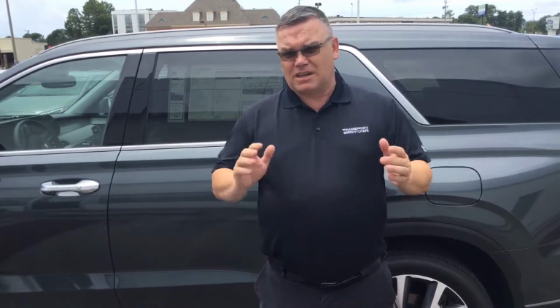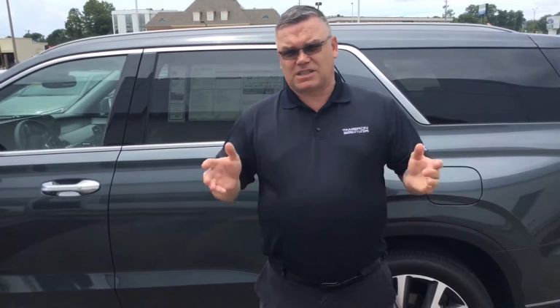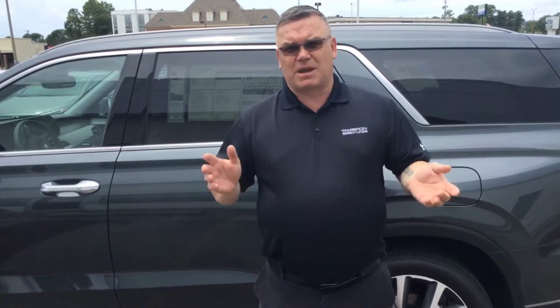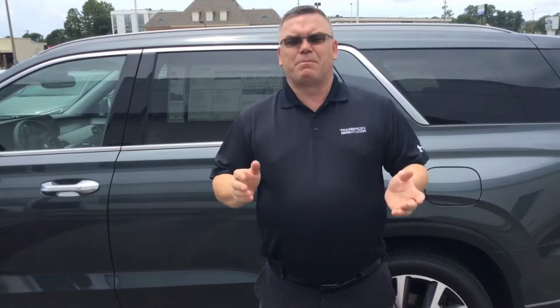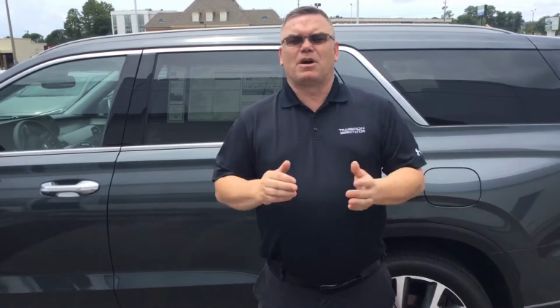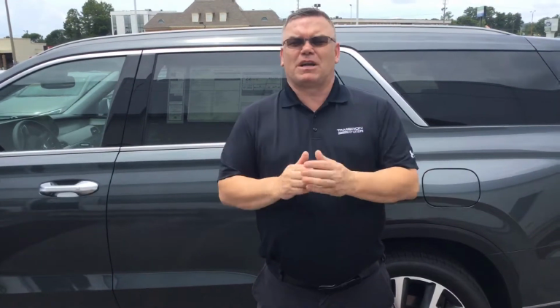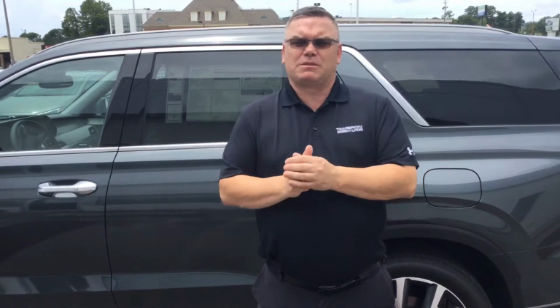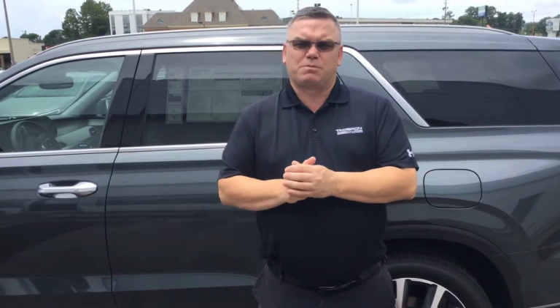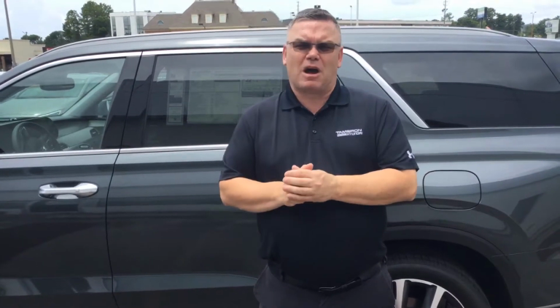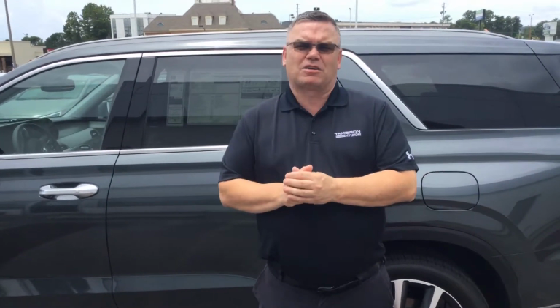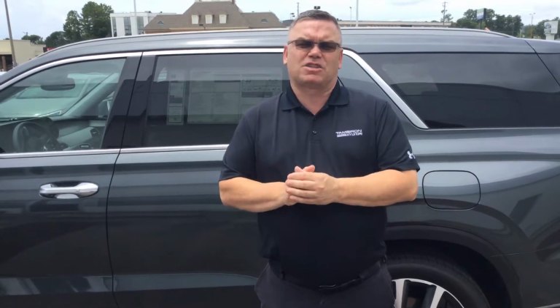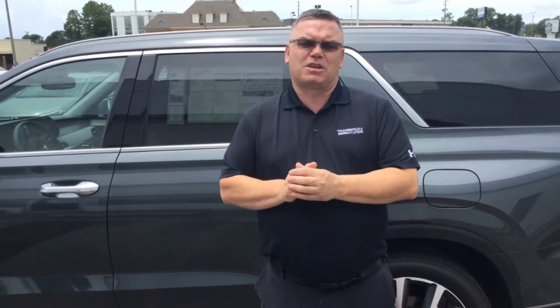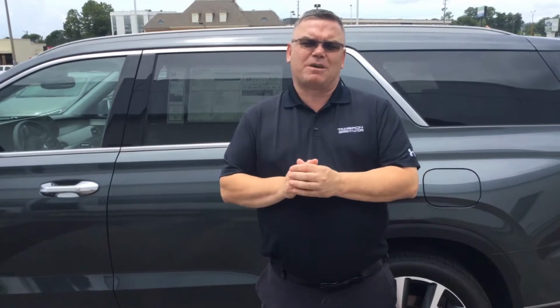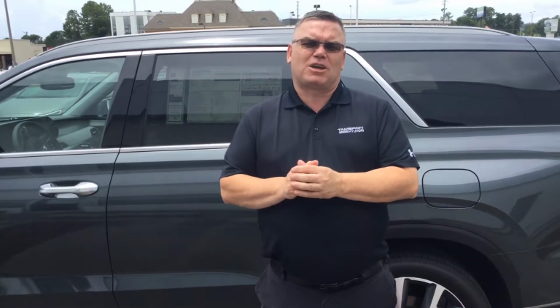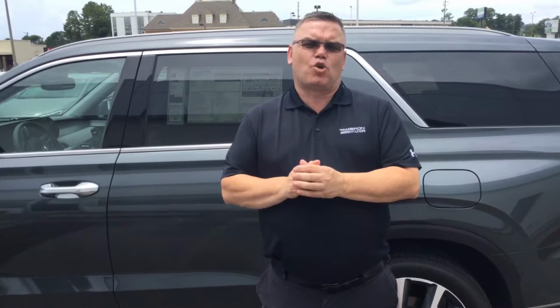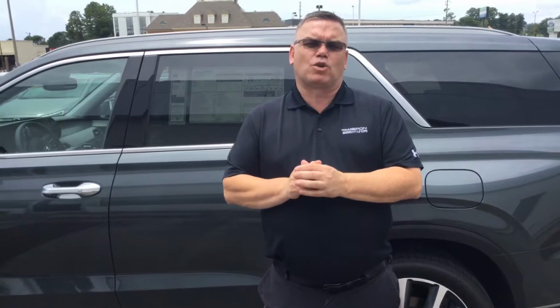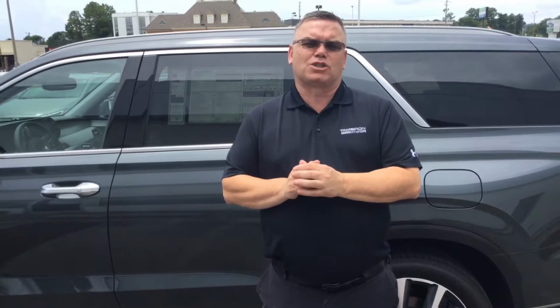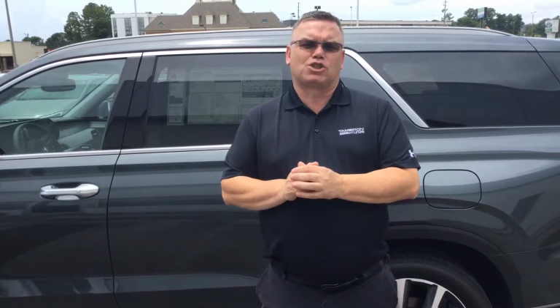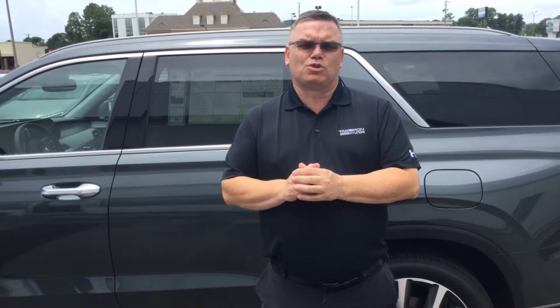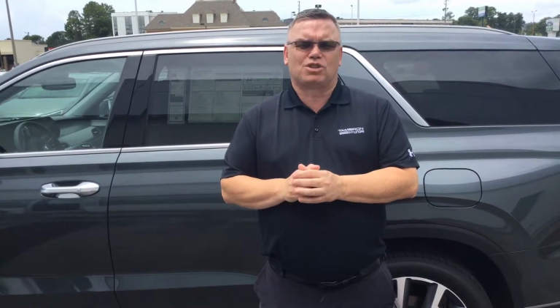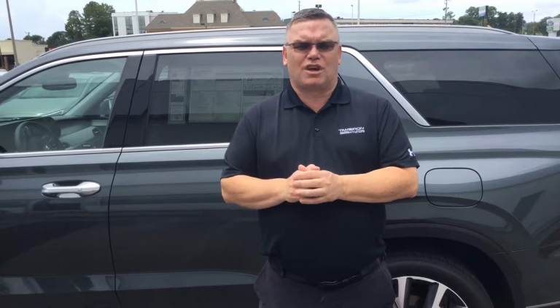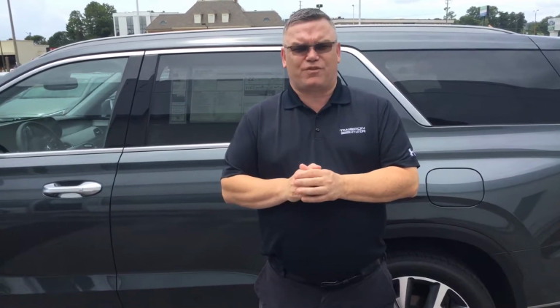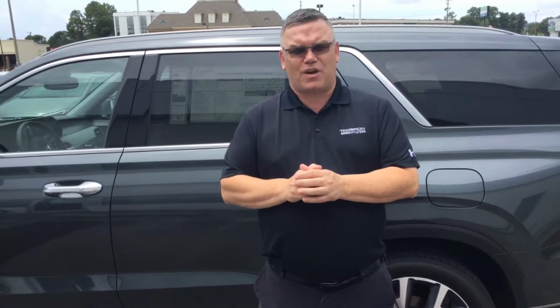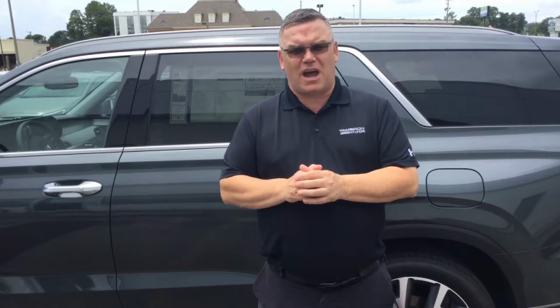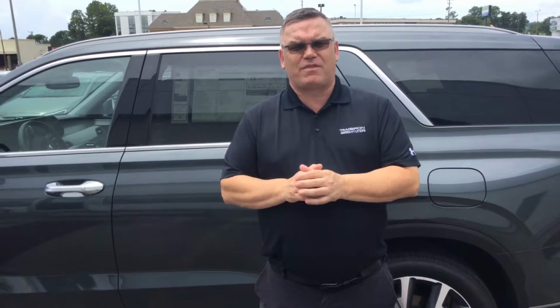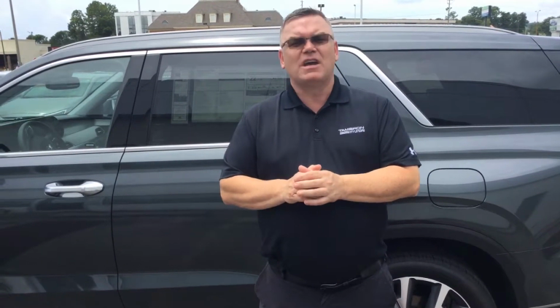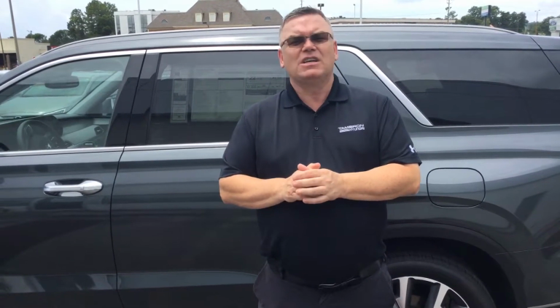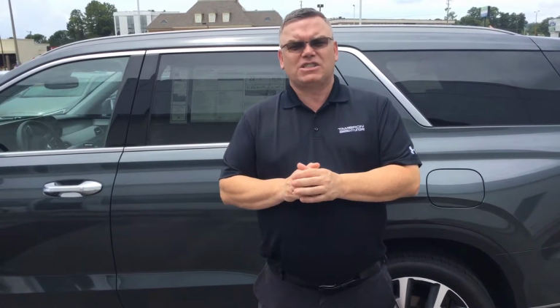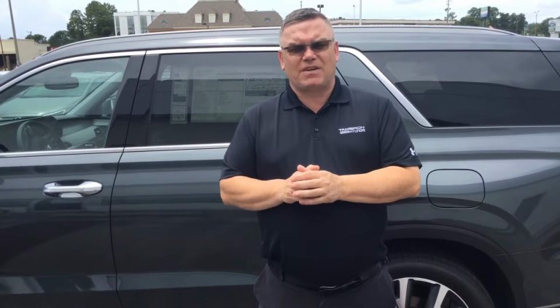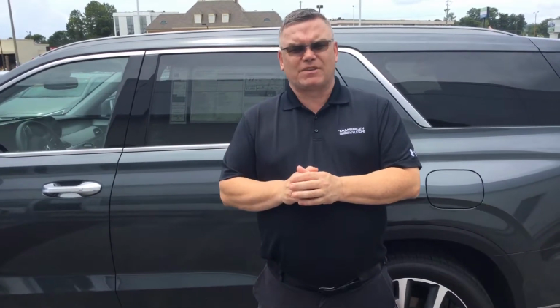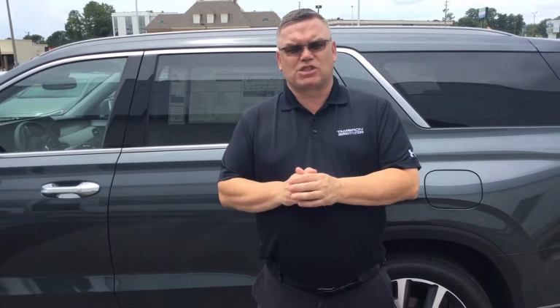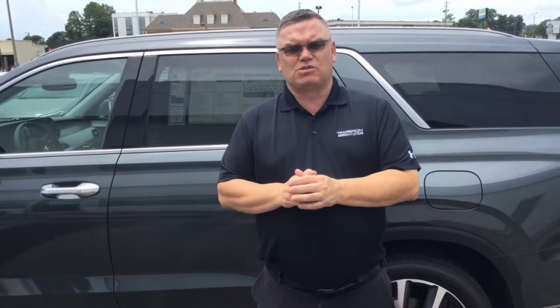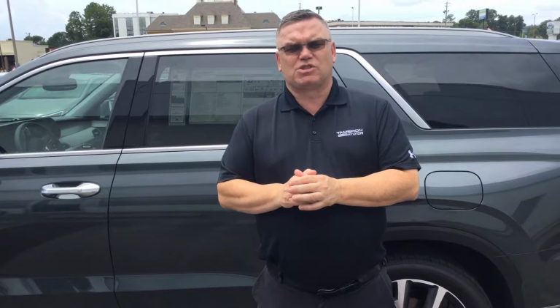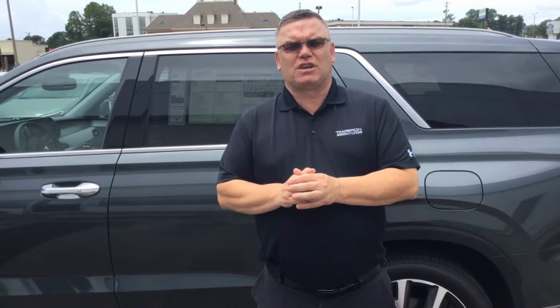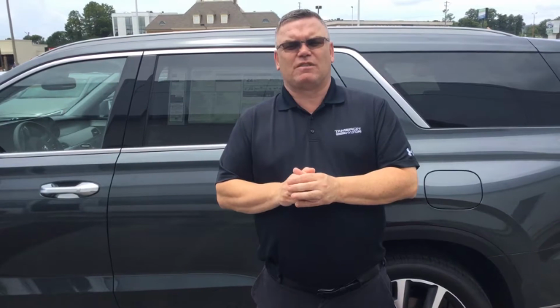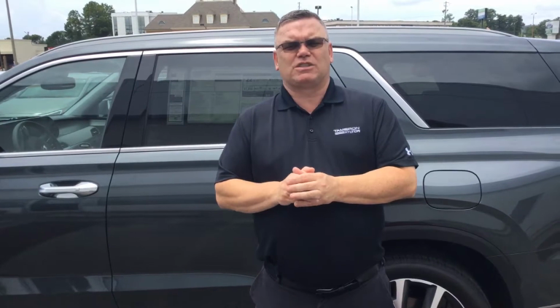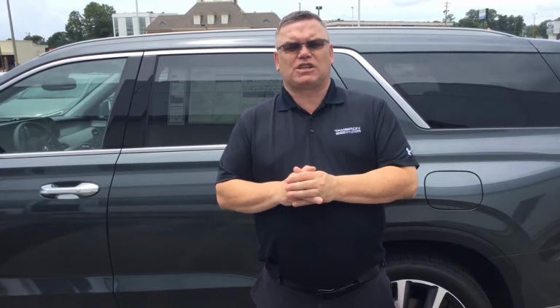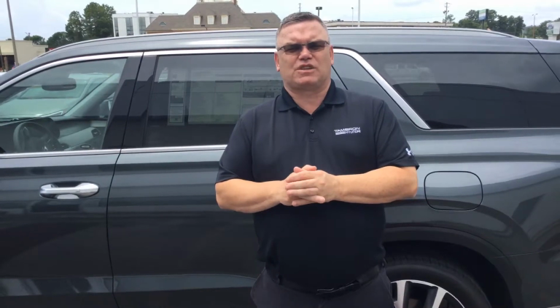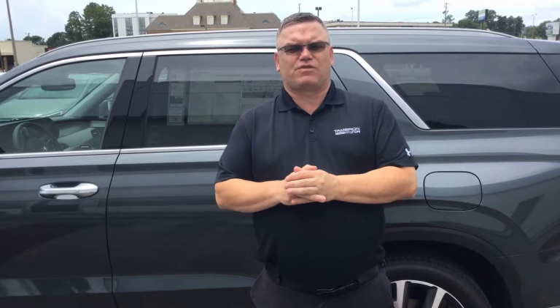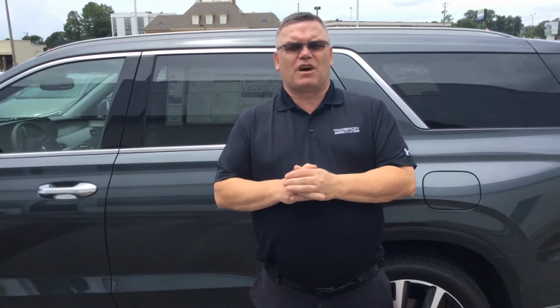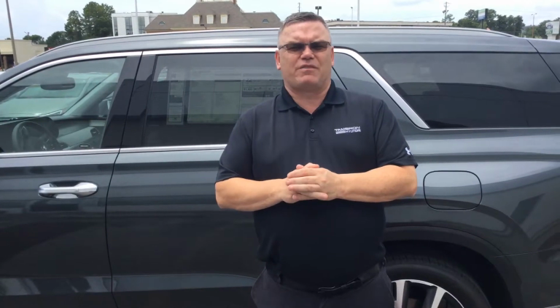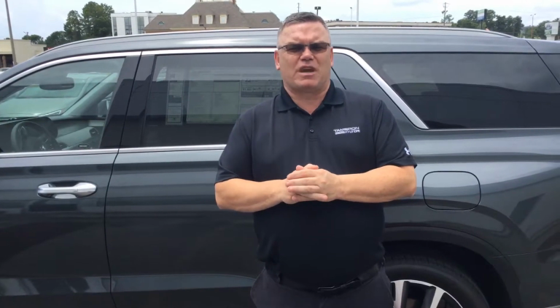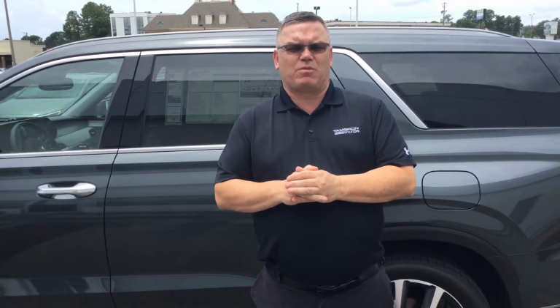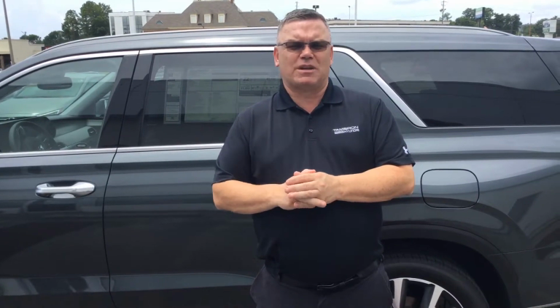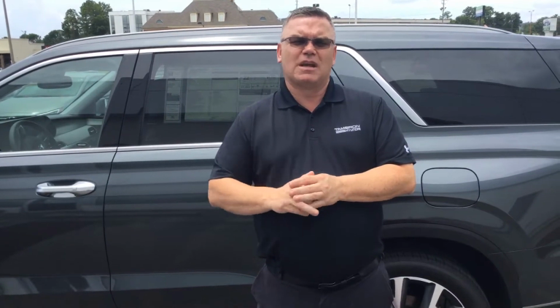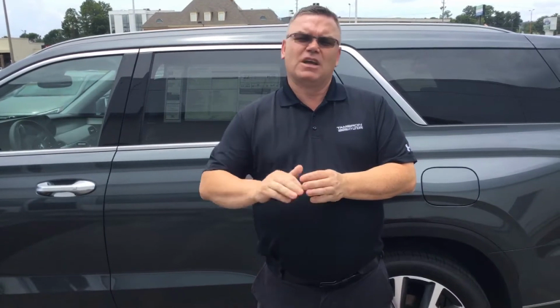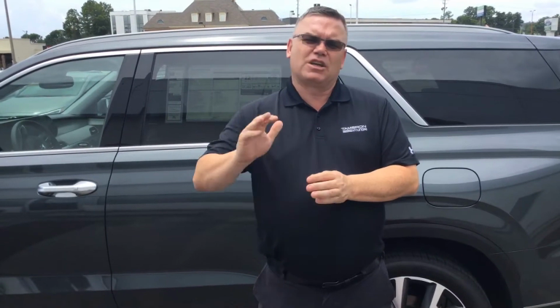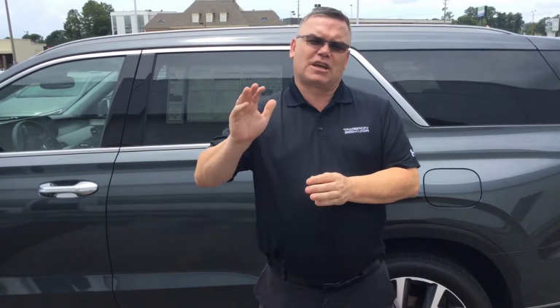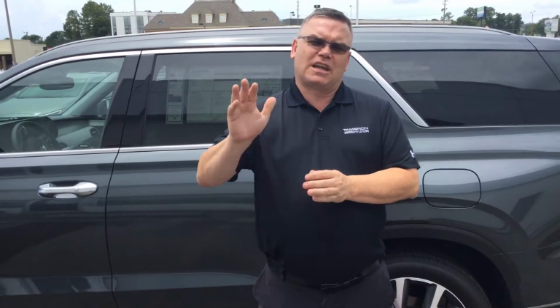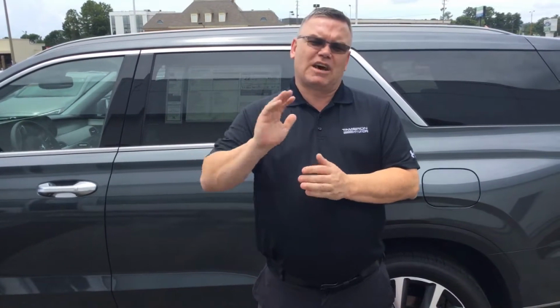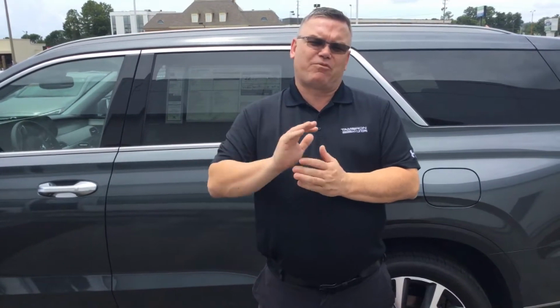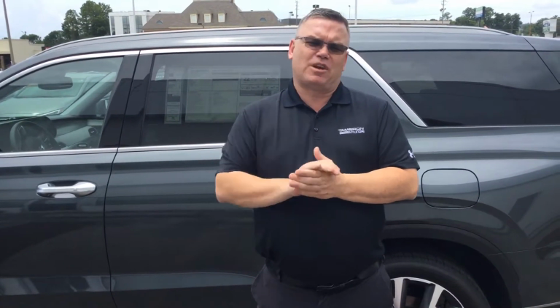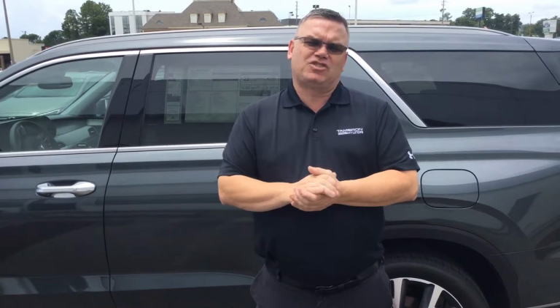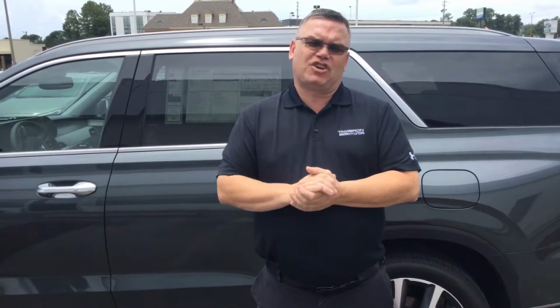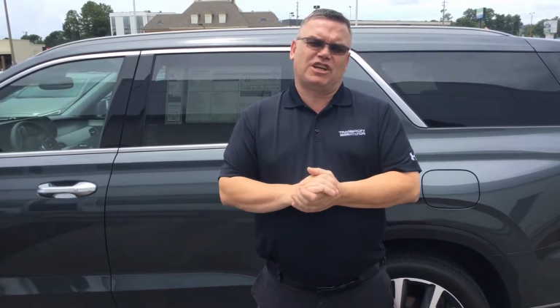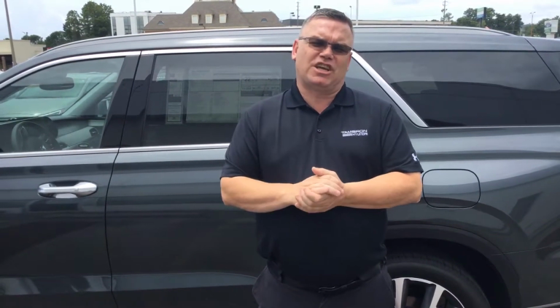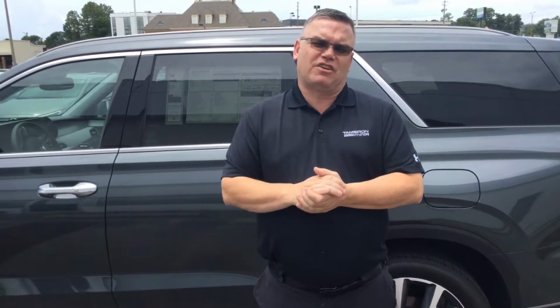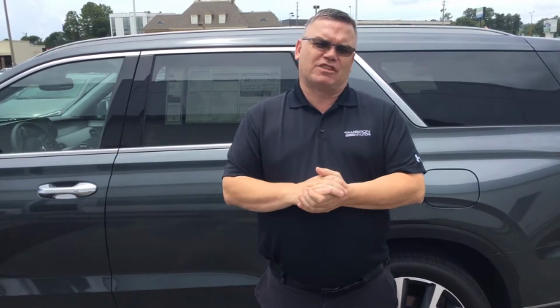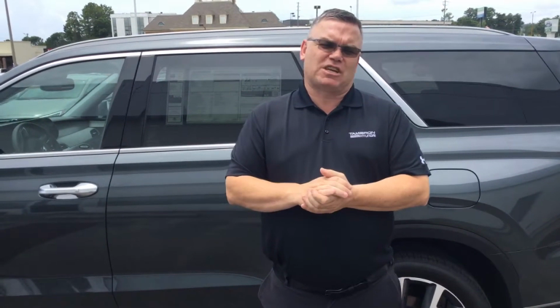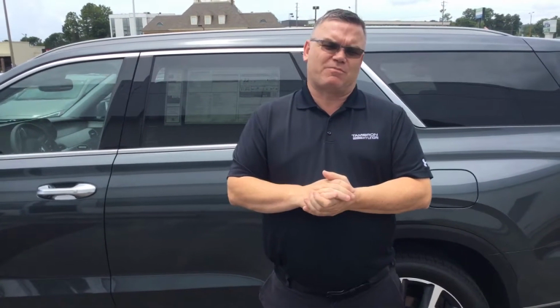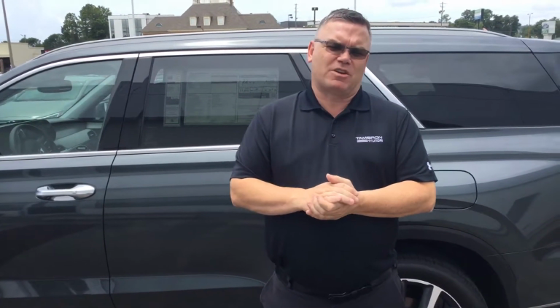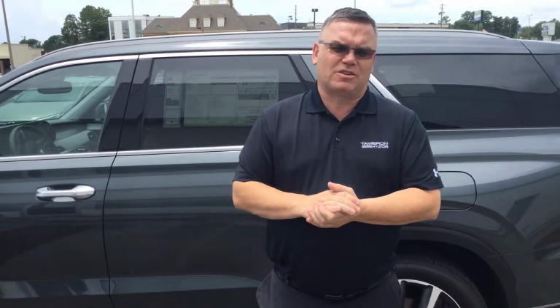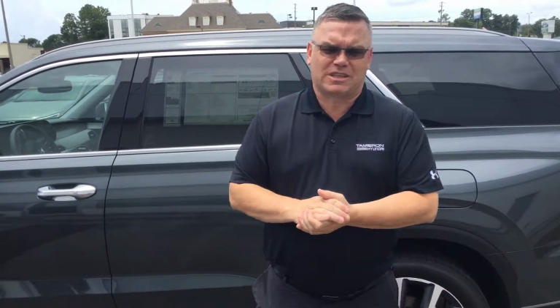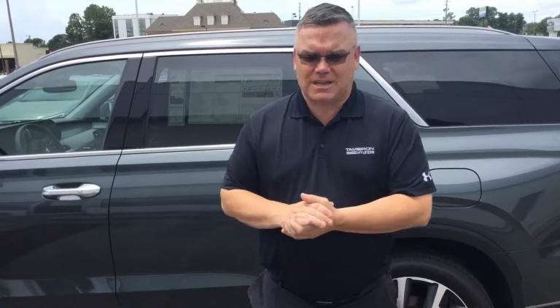Like I said, my name's Mark, so give me a call at 205-720-6581. You're going to love what you're treated here at Tamron Hyundai.